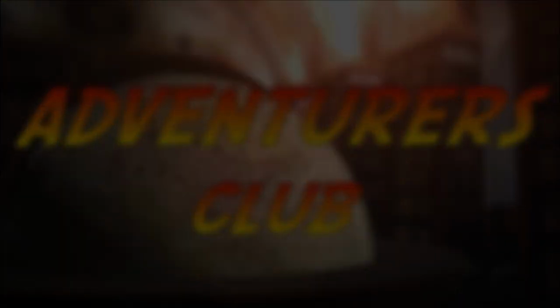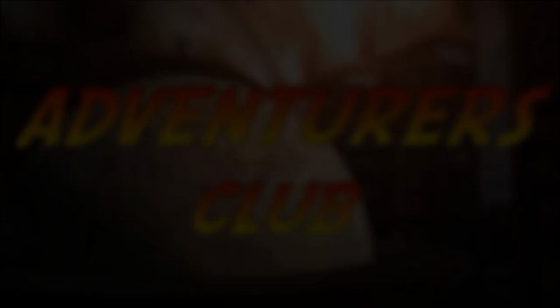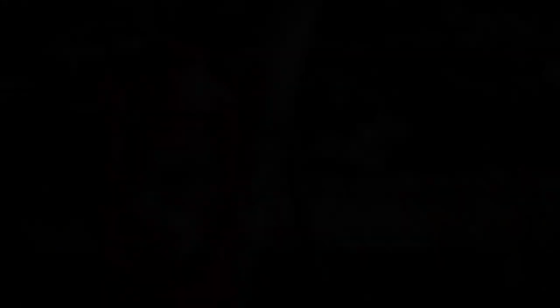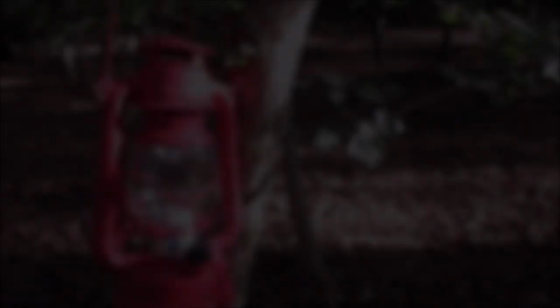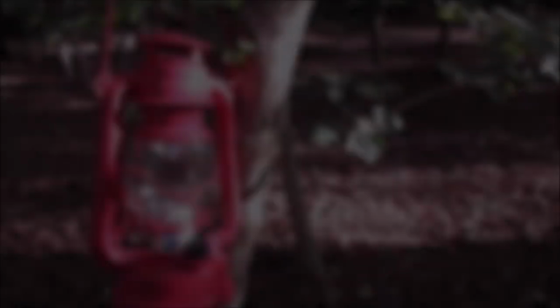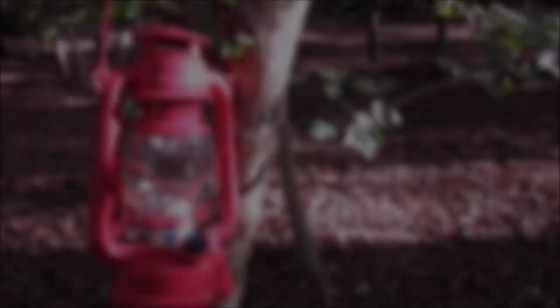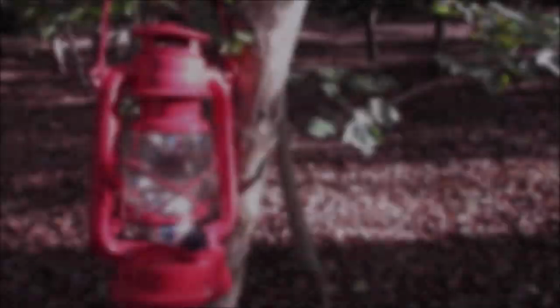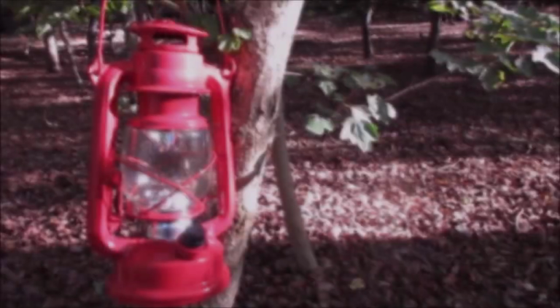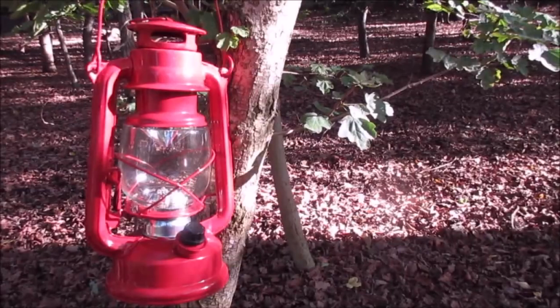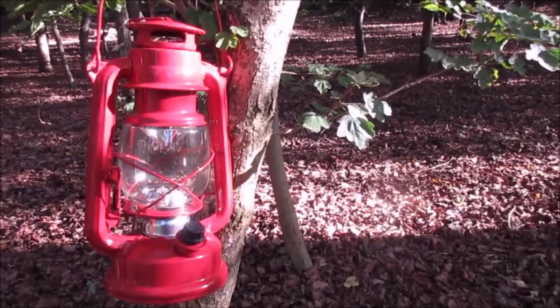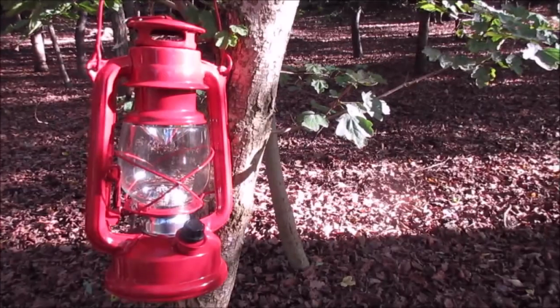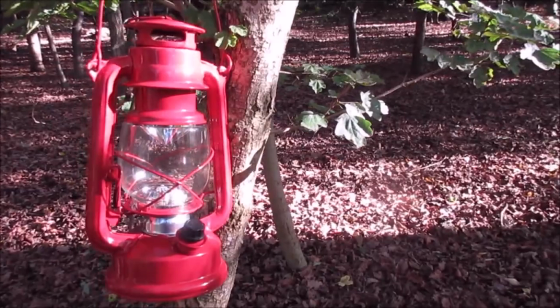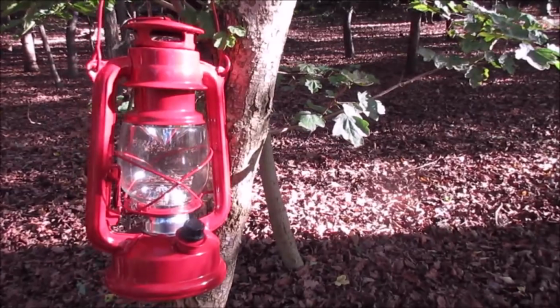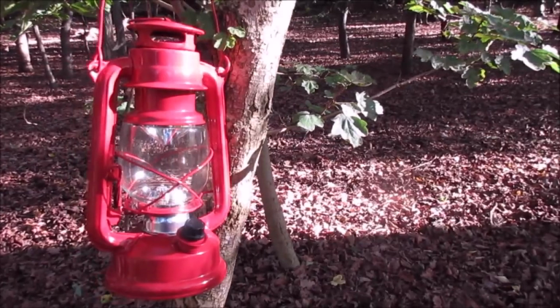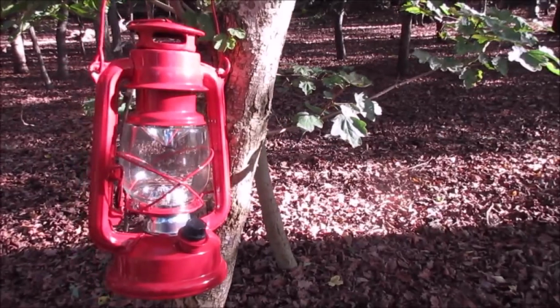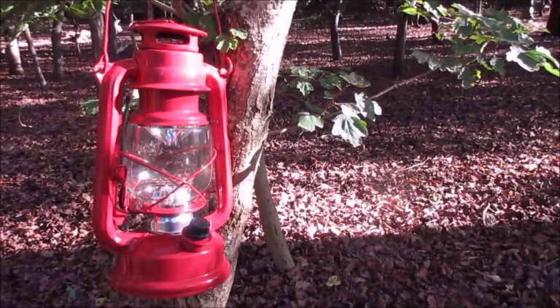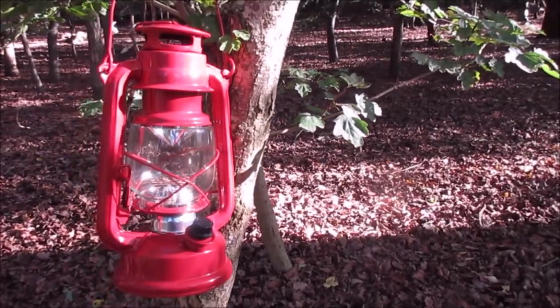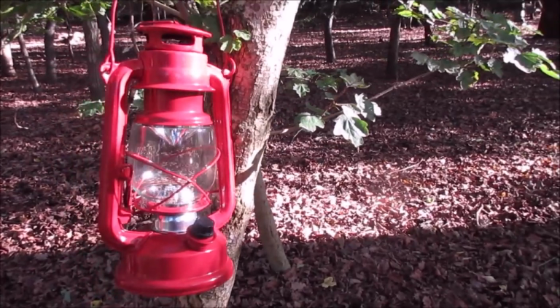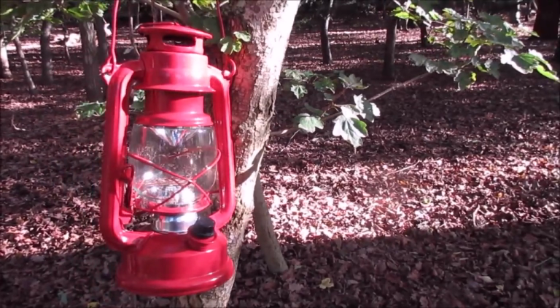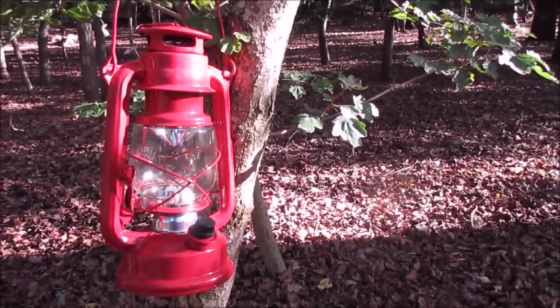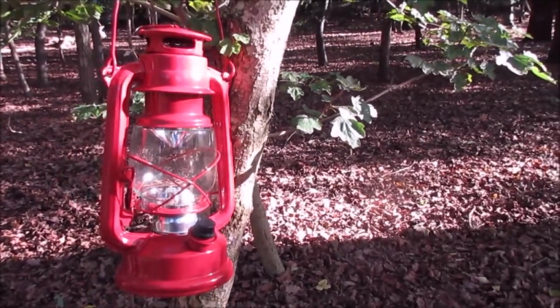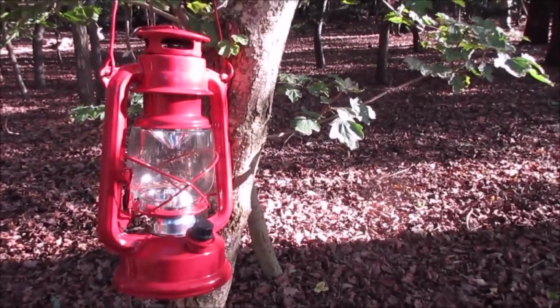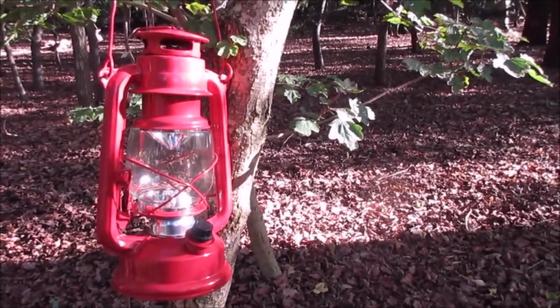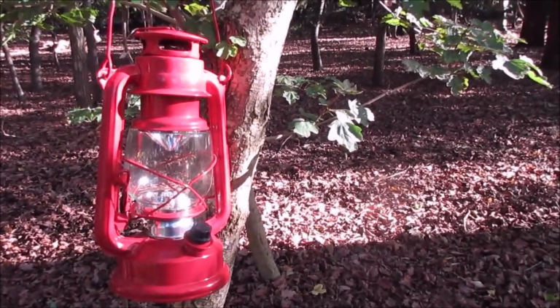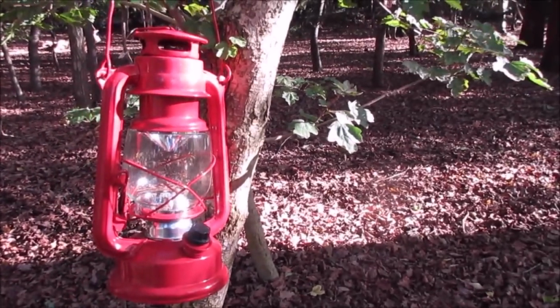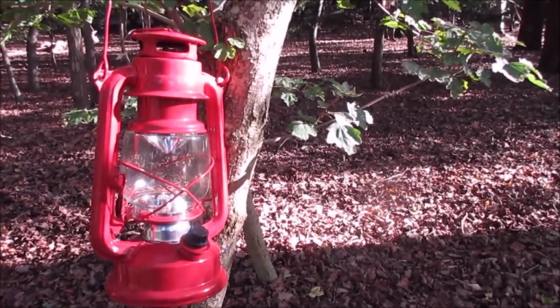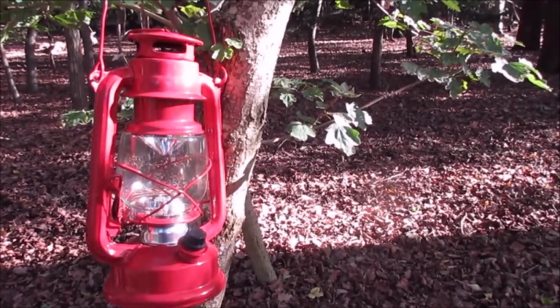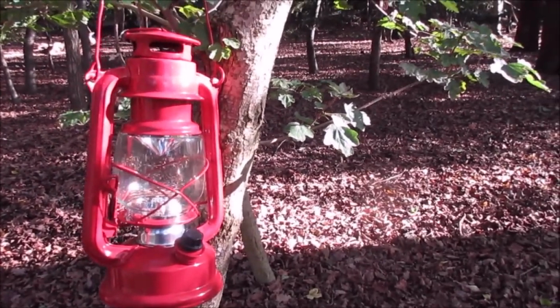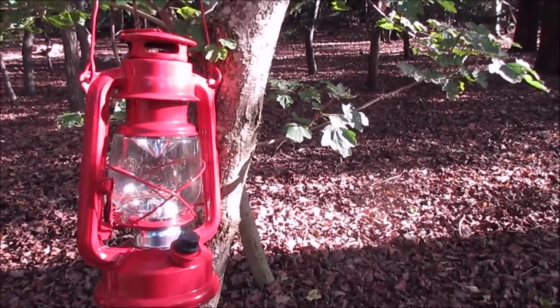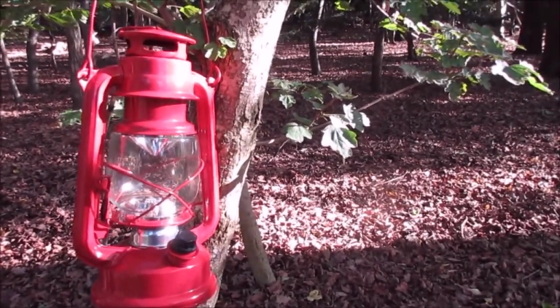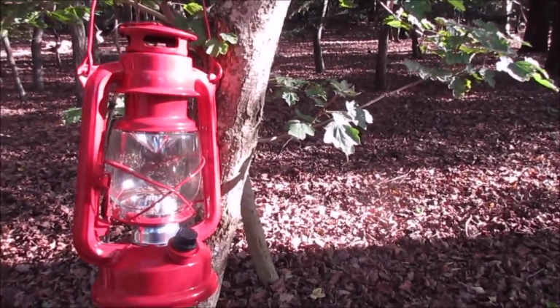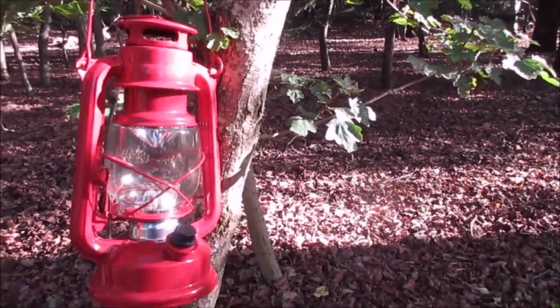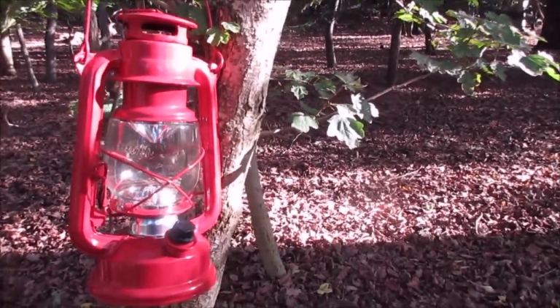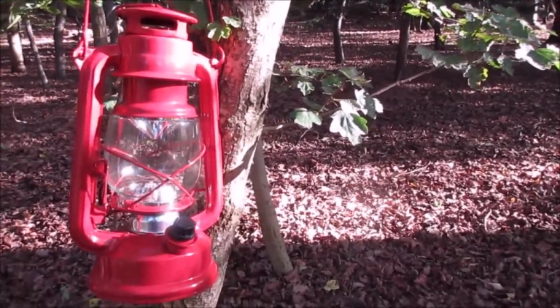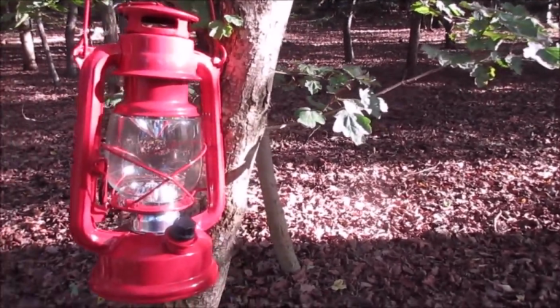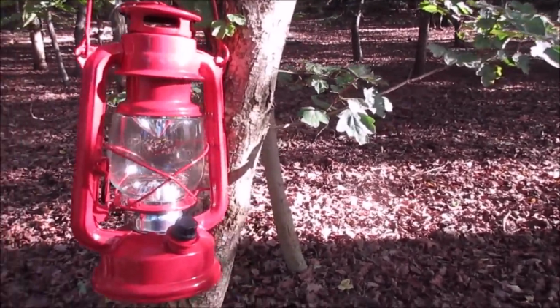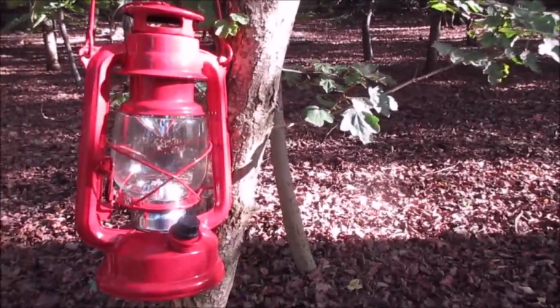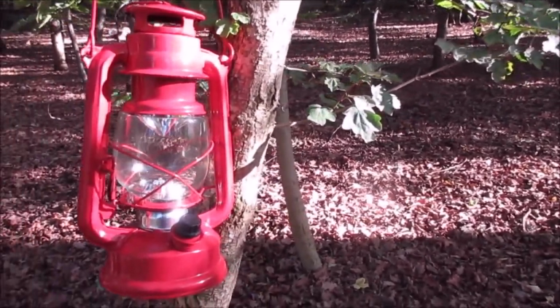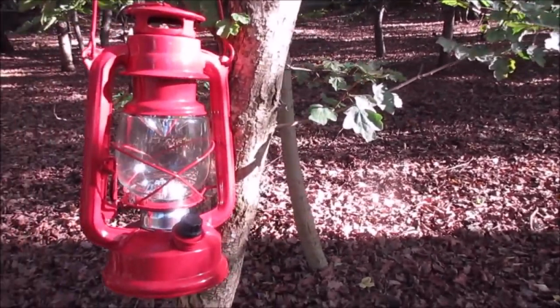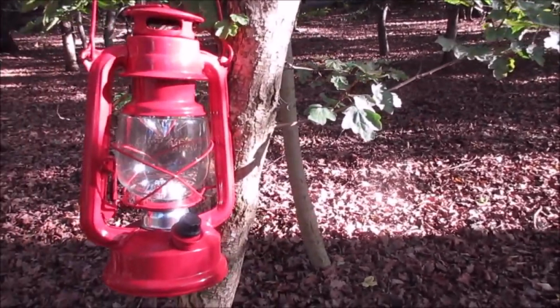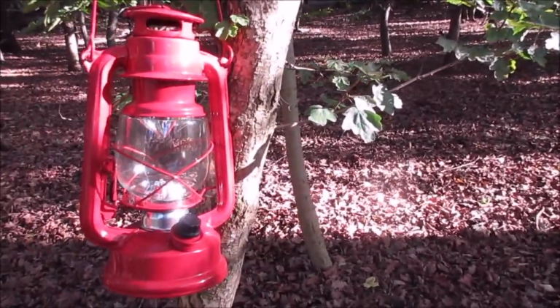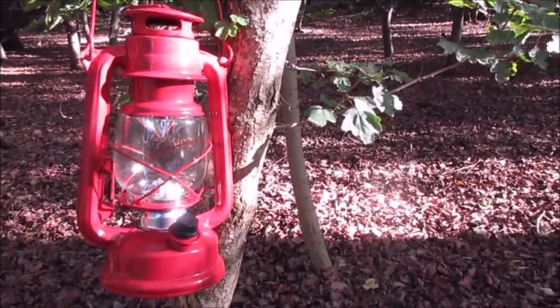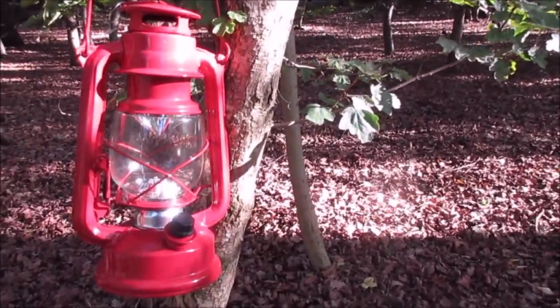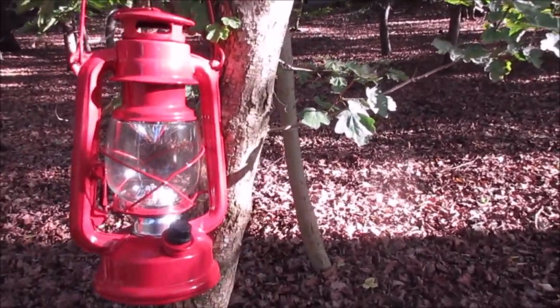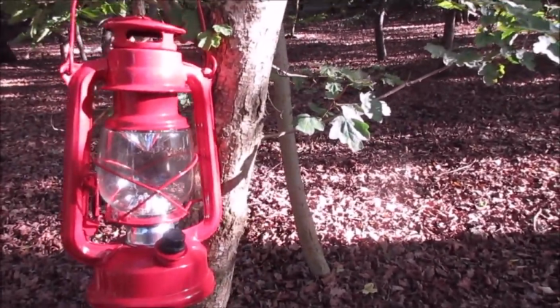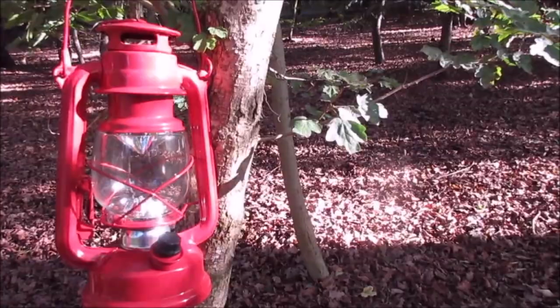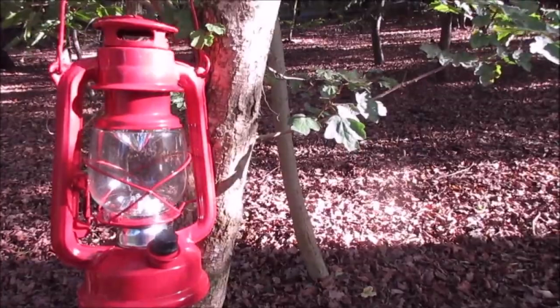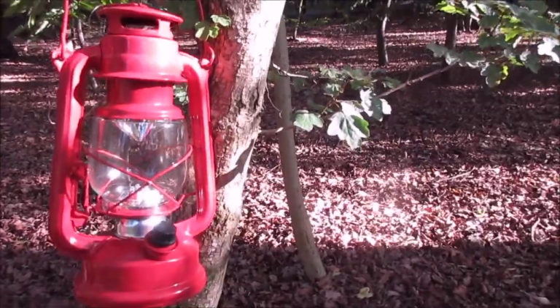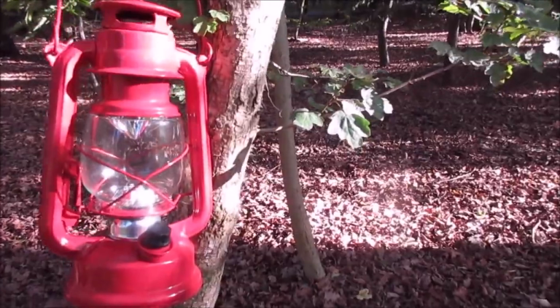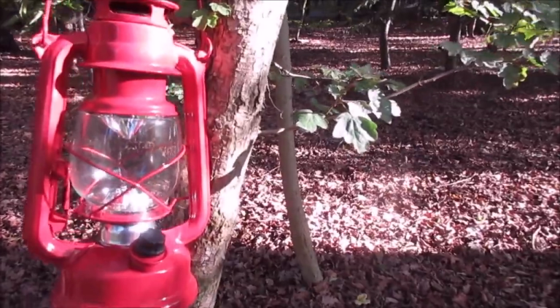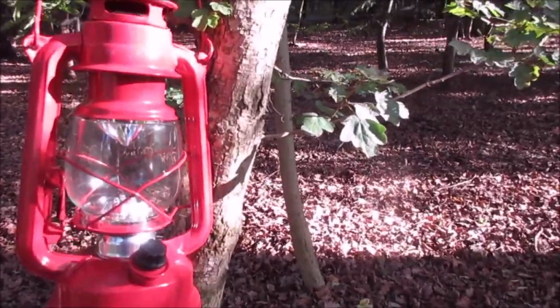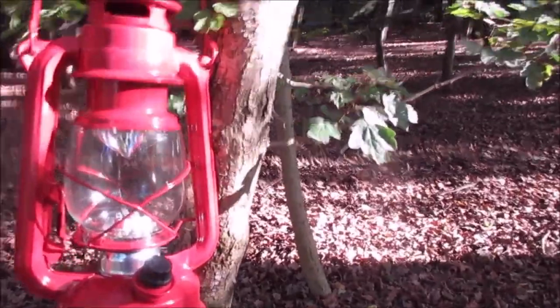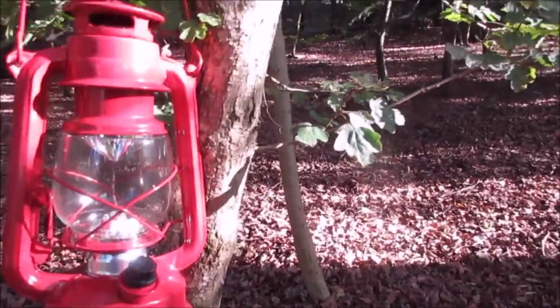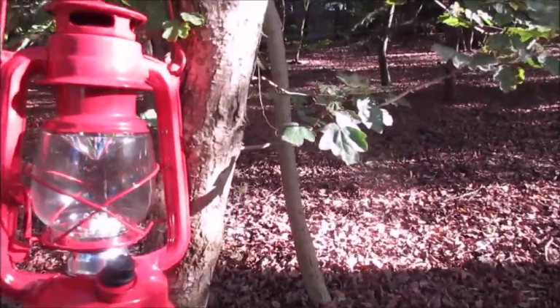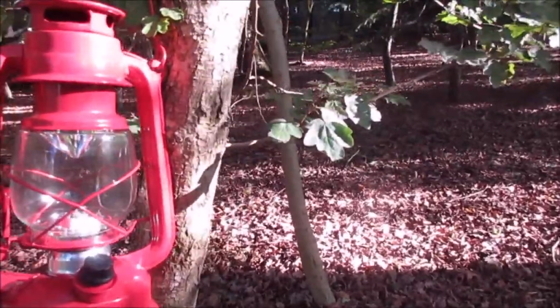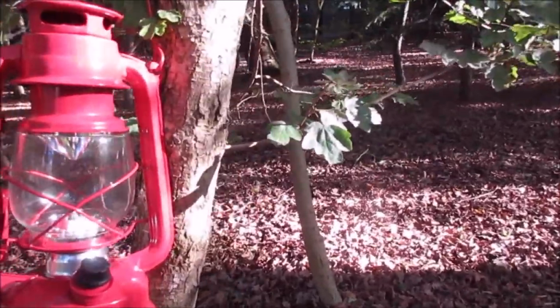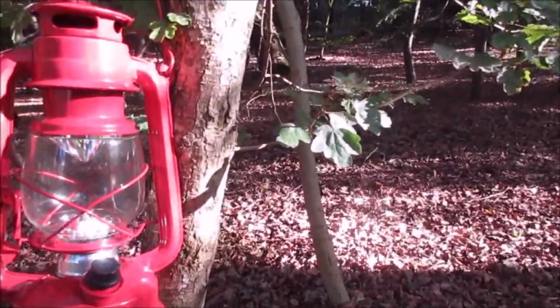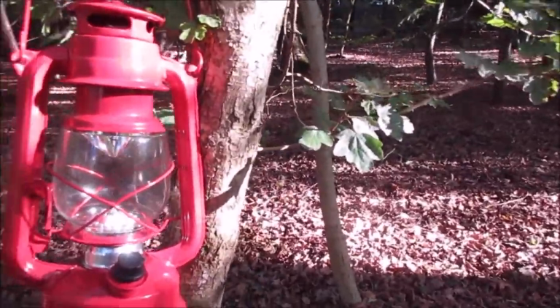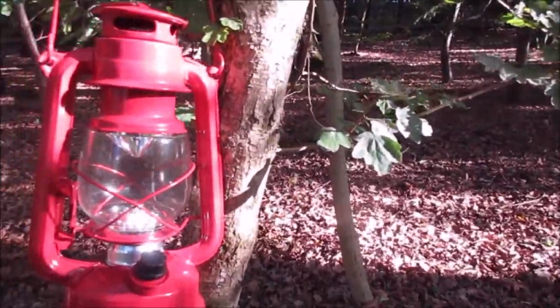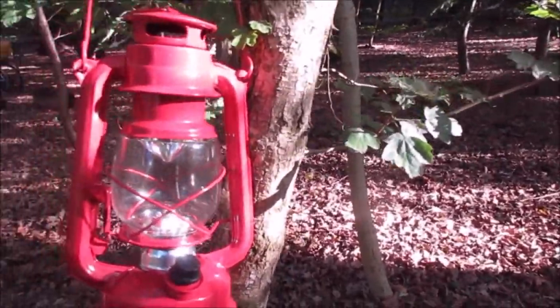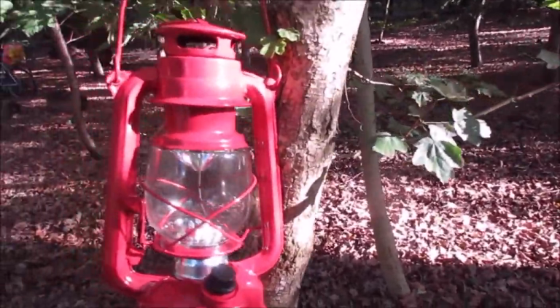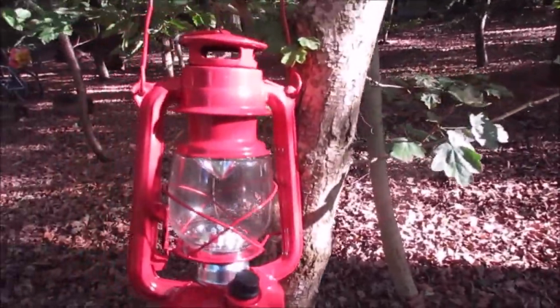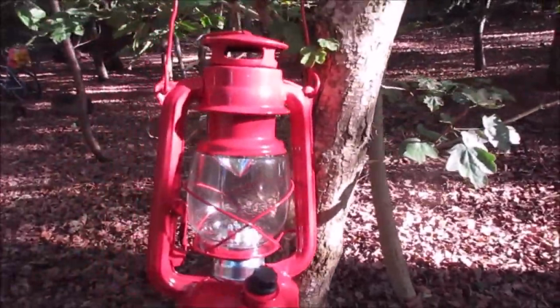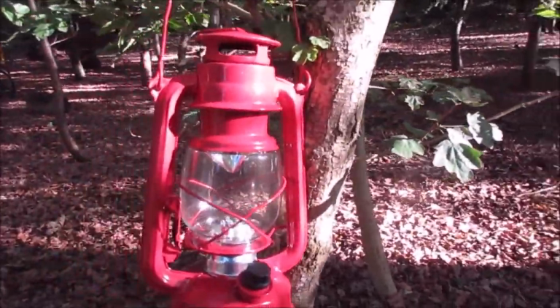Hello adventurers, welcome in the woods. Lots of bugs around here.